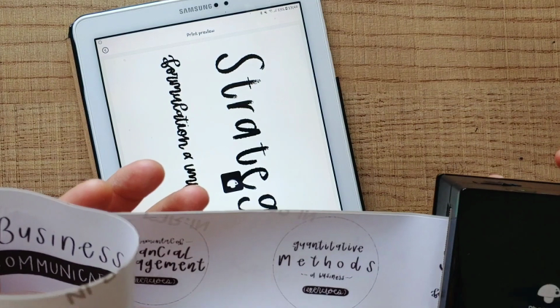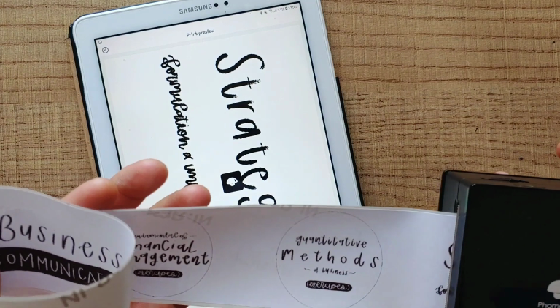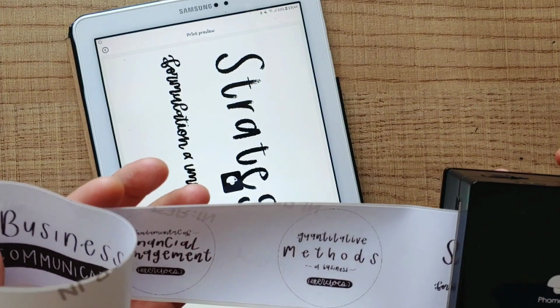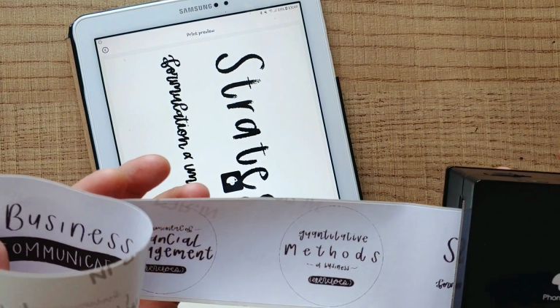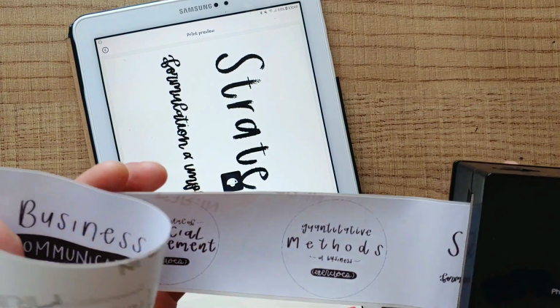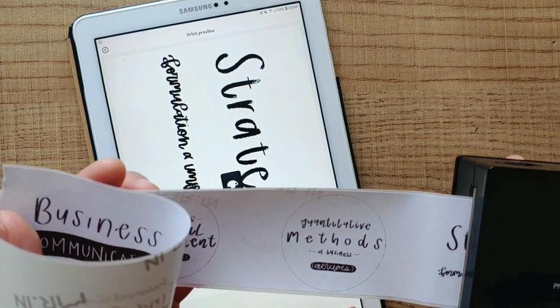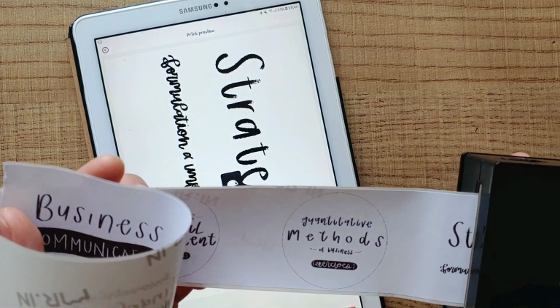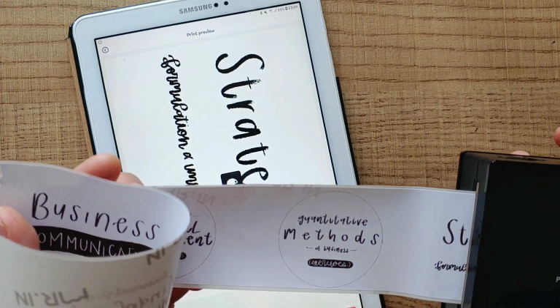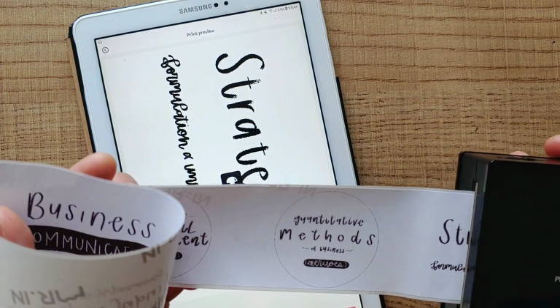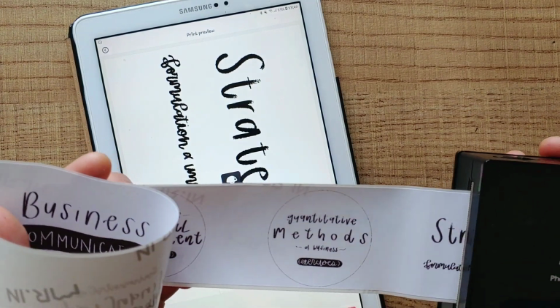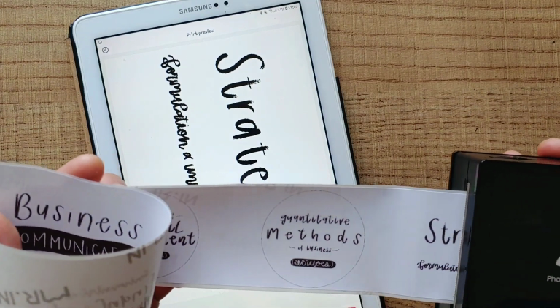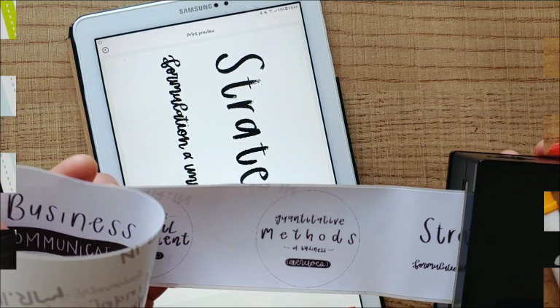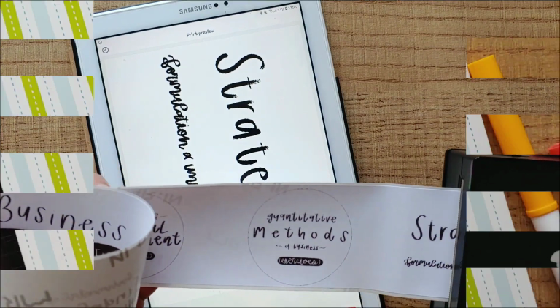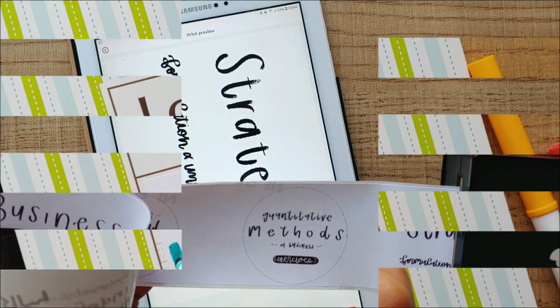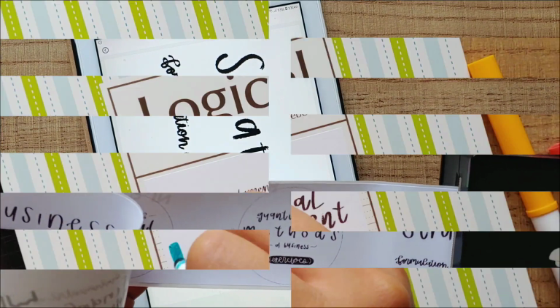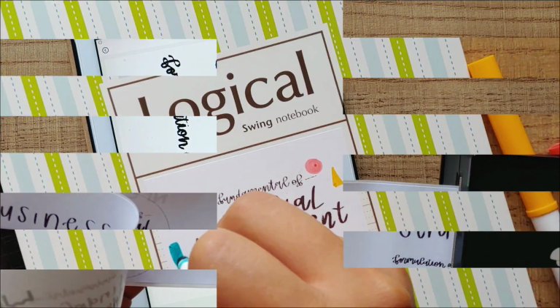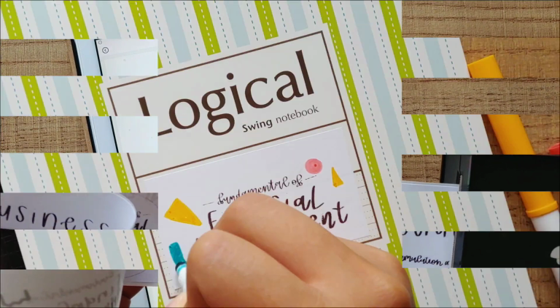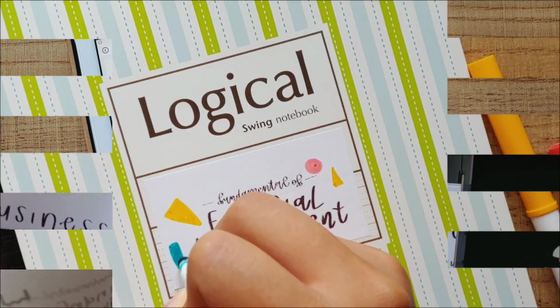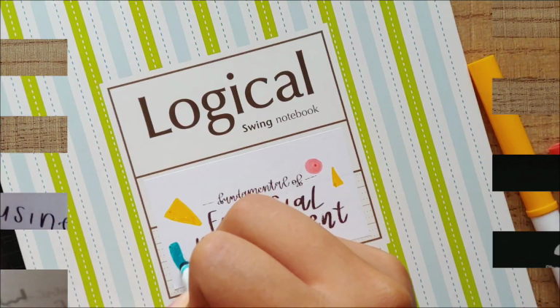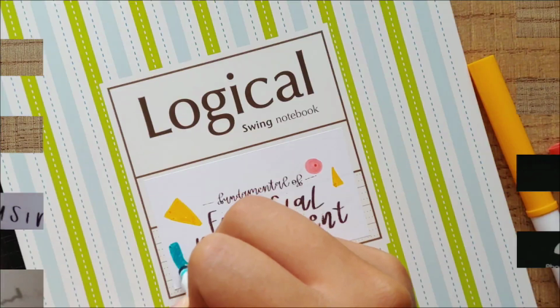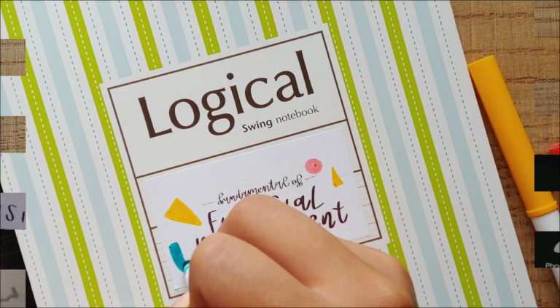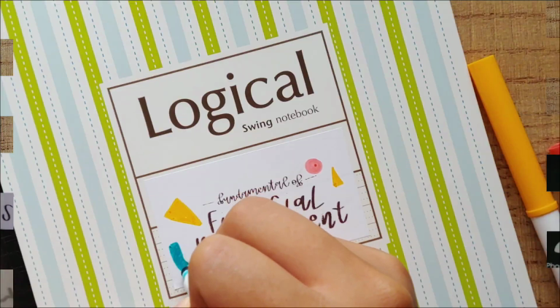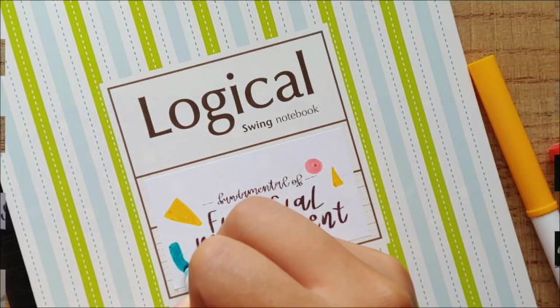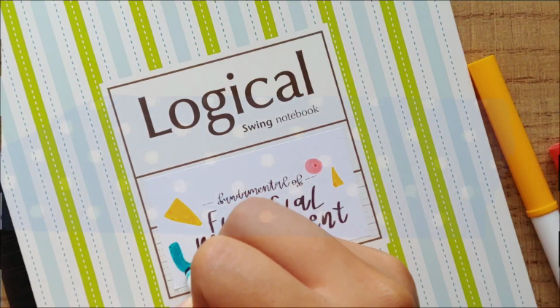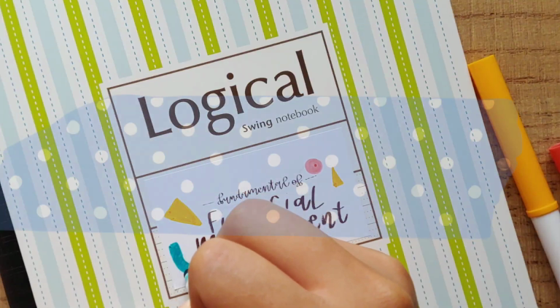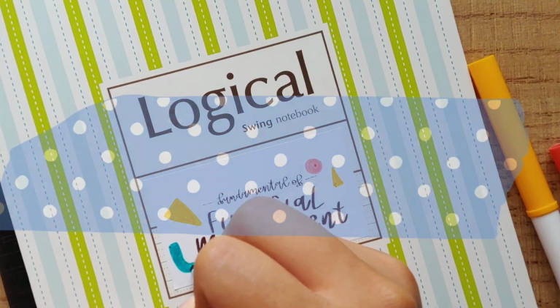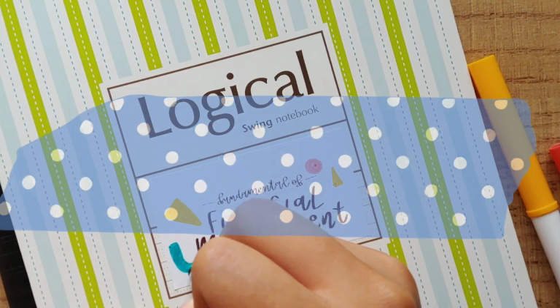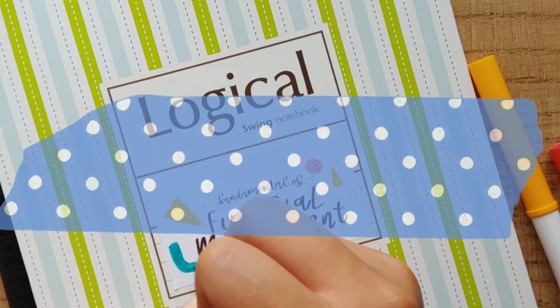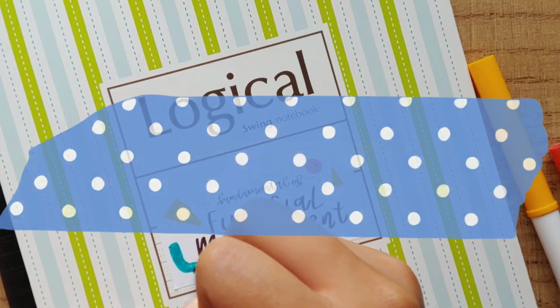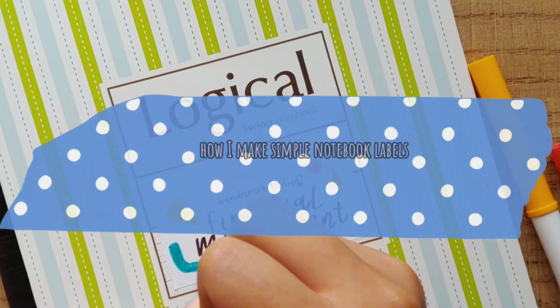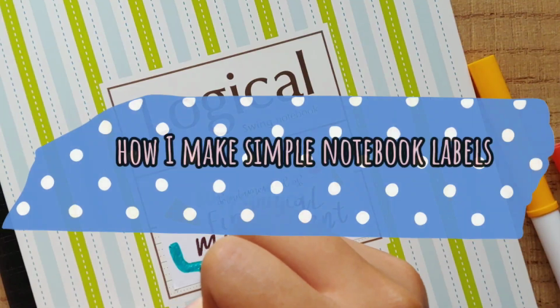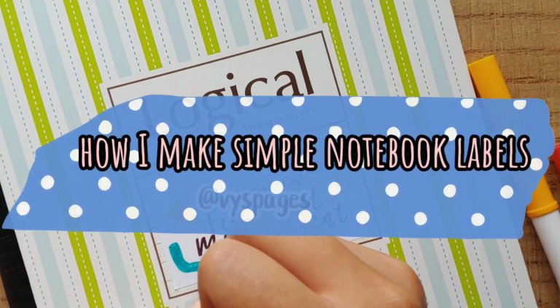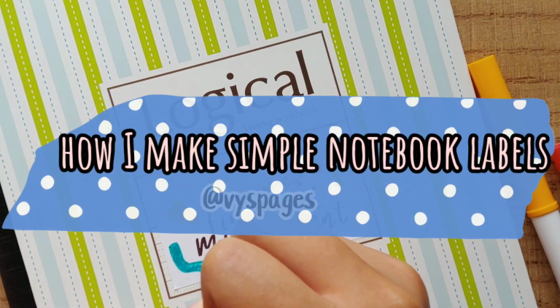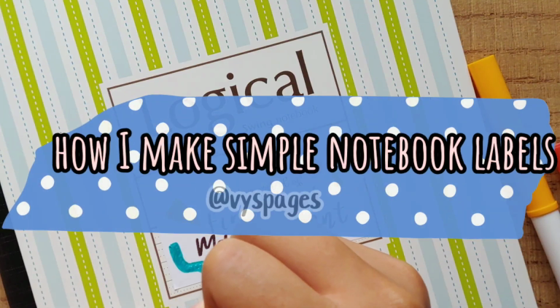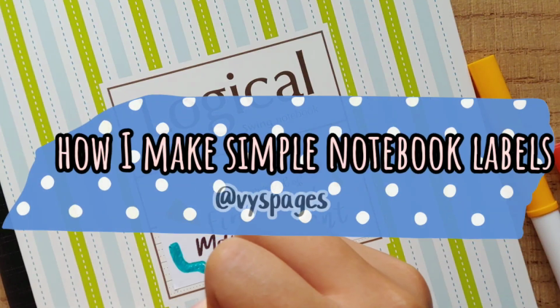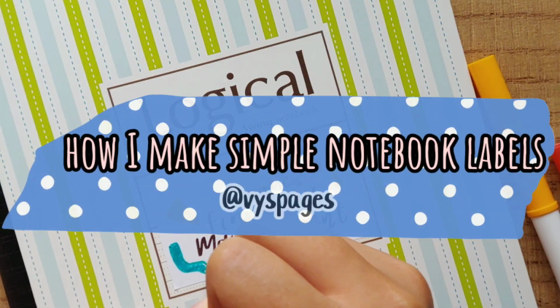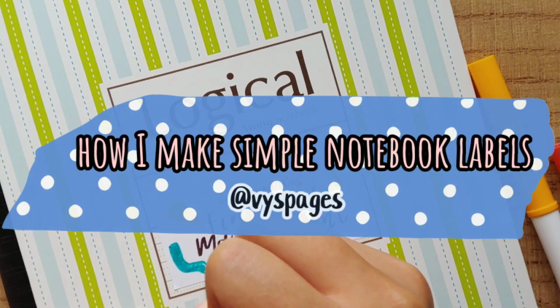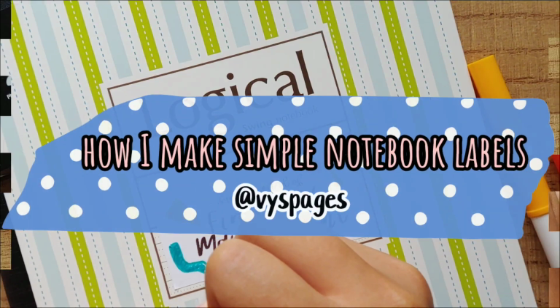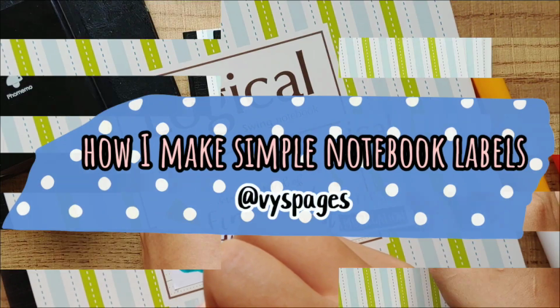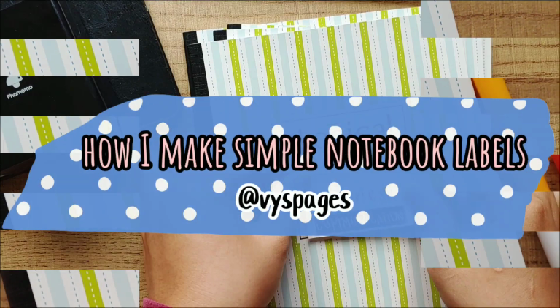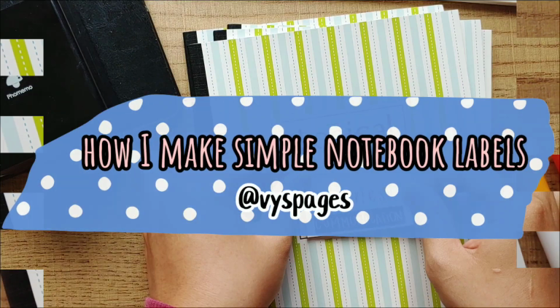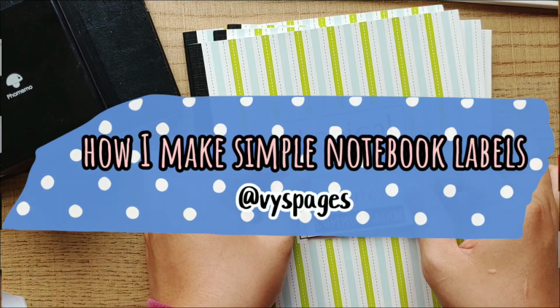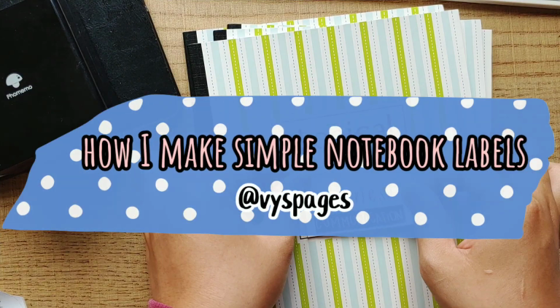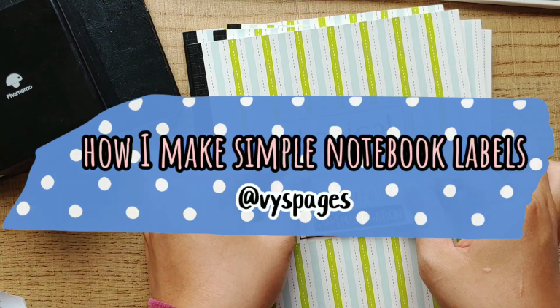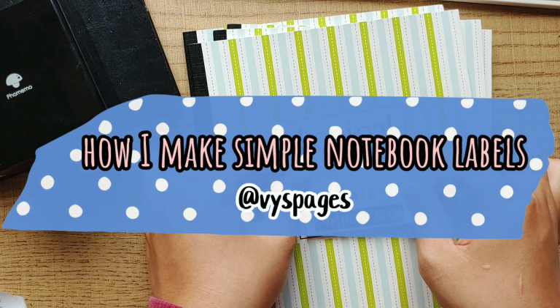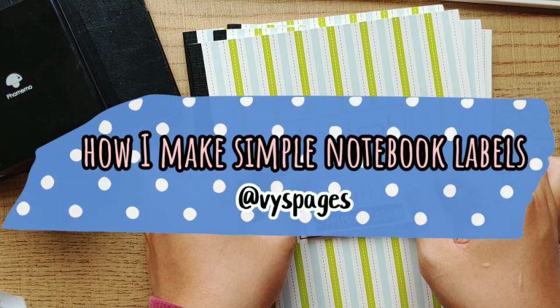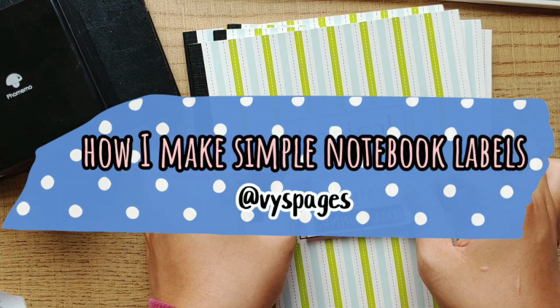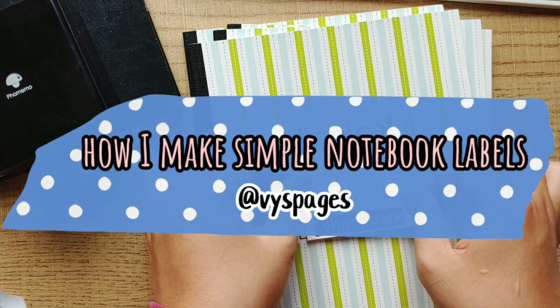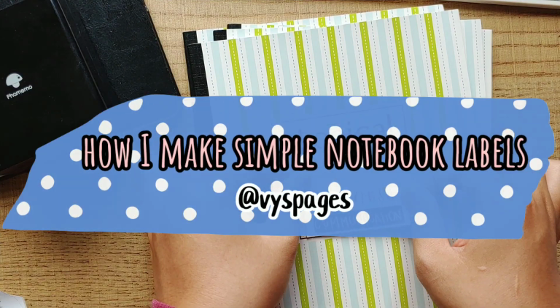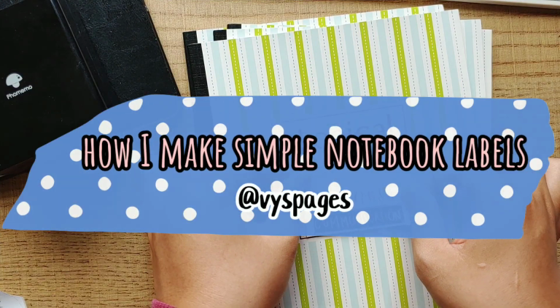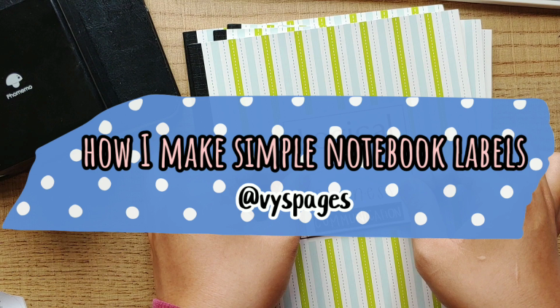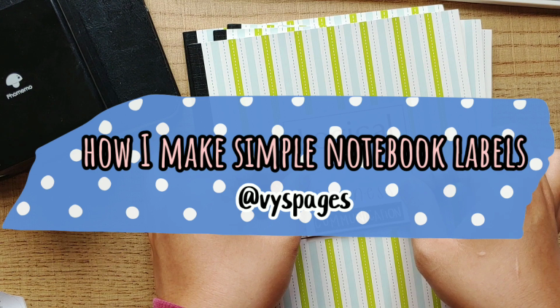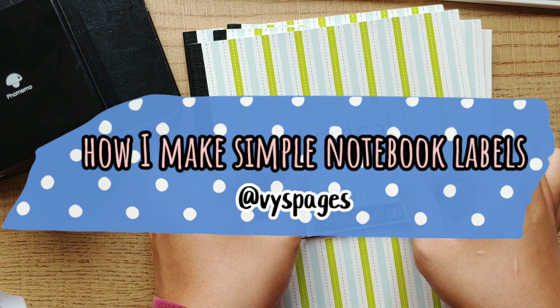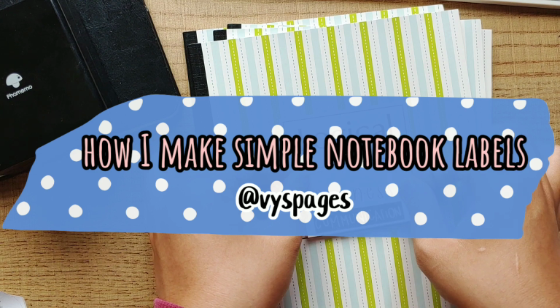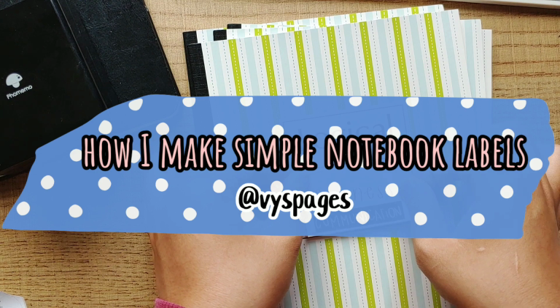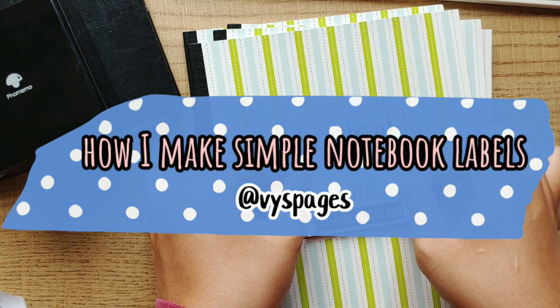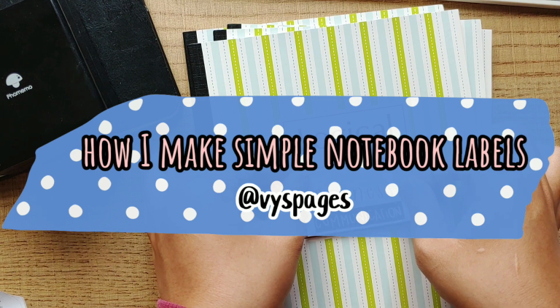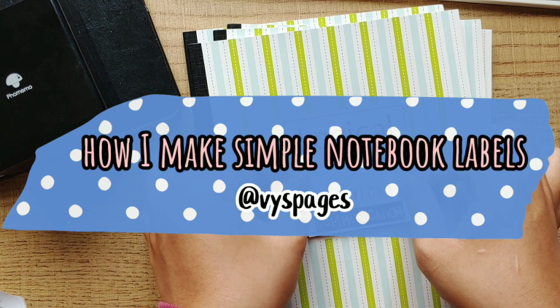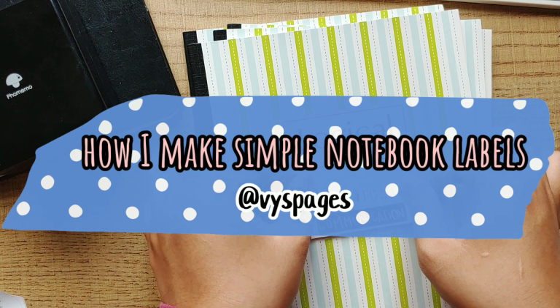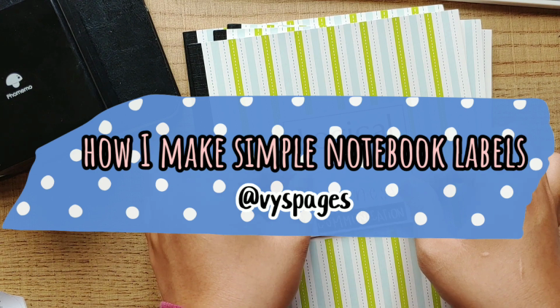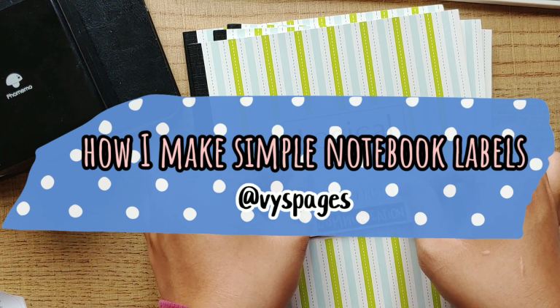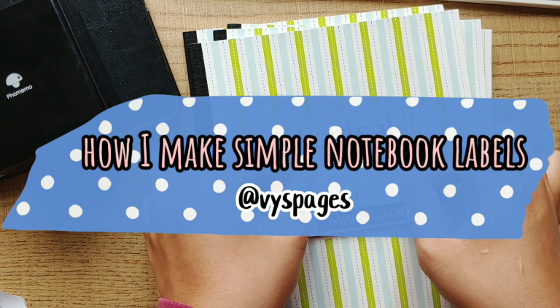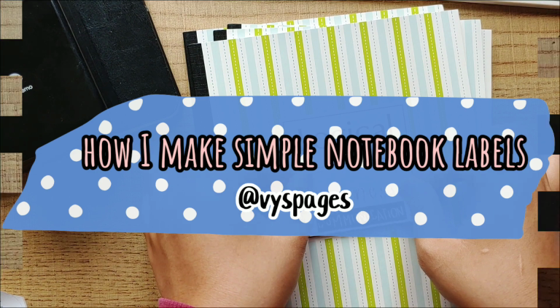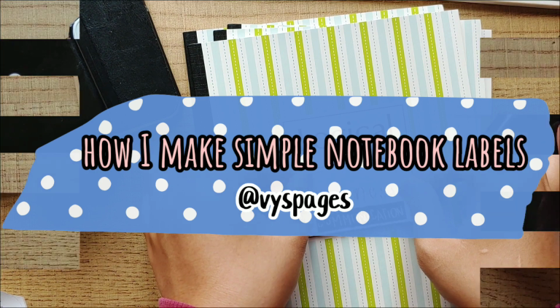Hi guys, it's Veeze Pages here. Welcome back to my channel. In this video, I'm gonna show you guys how I make my notebook labels.